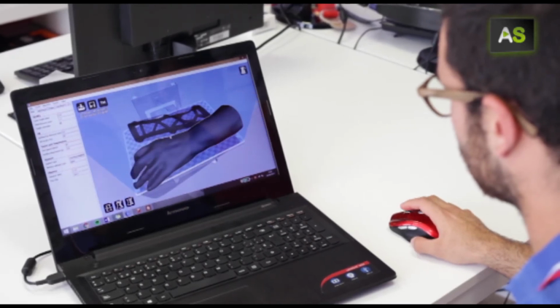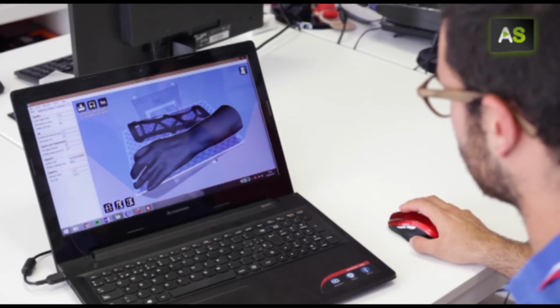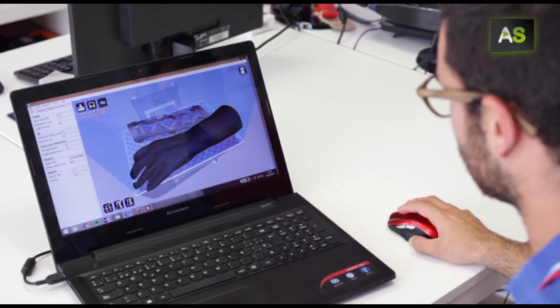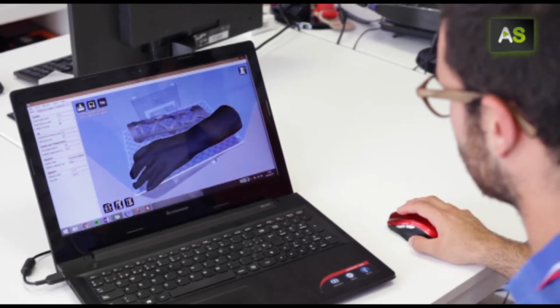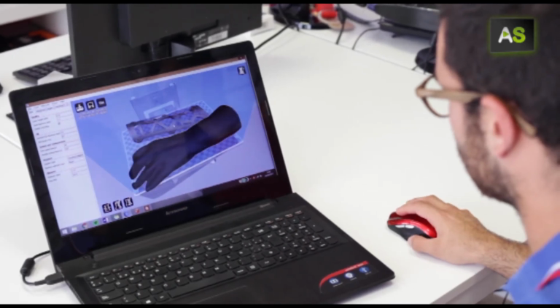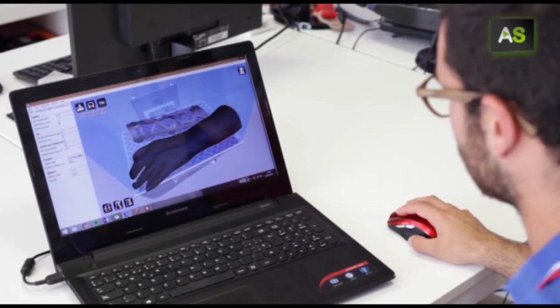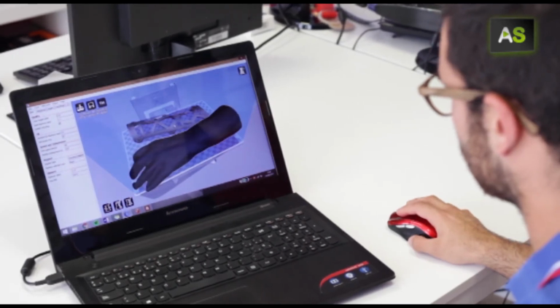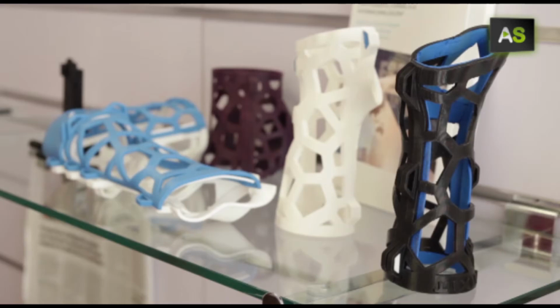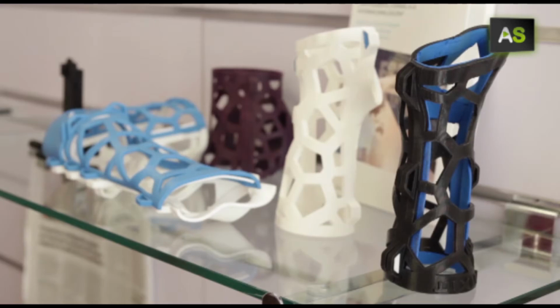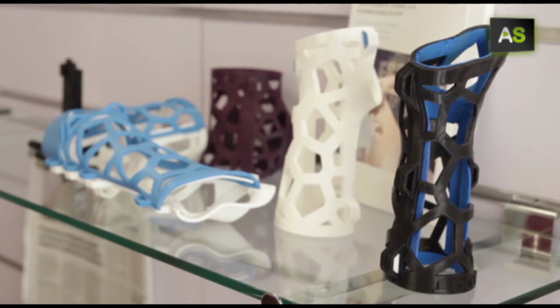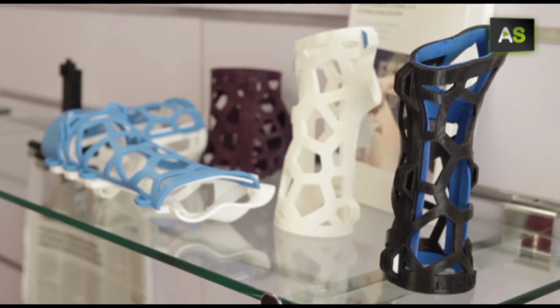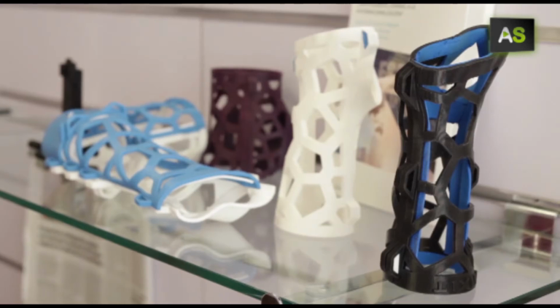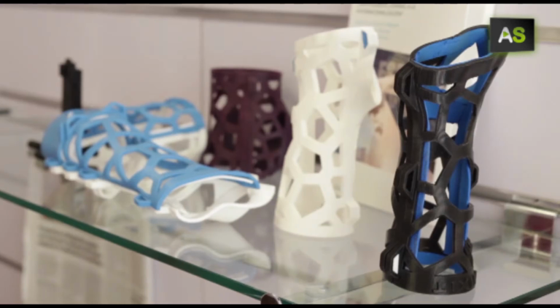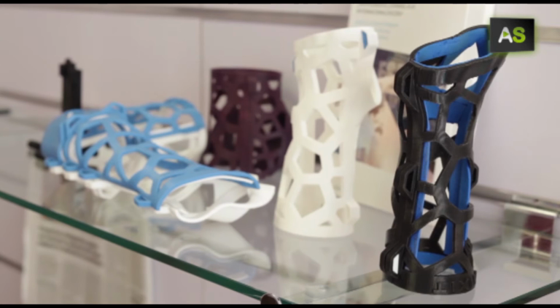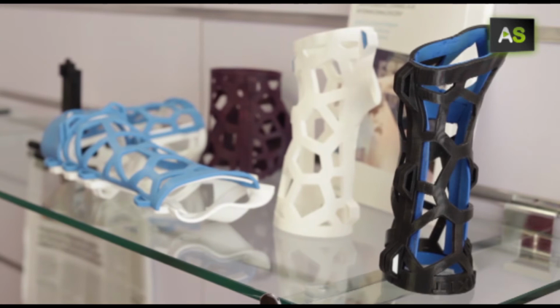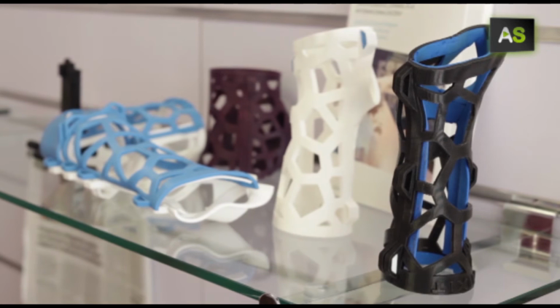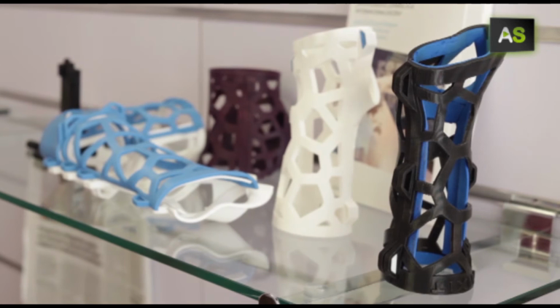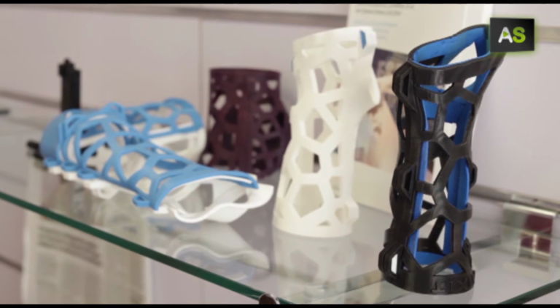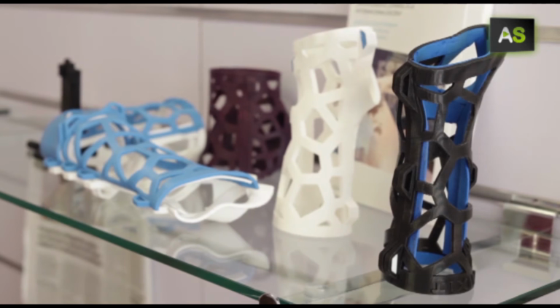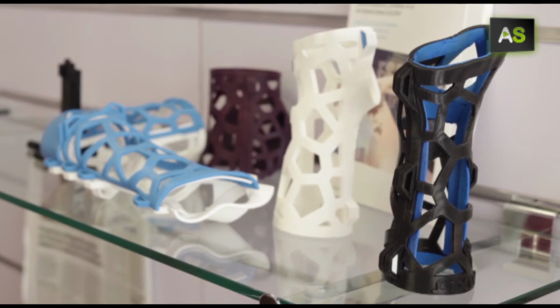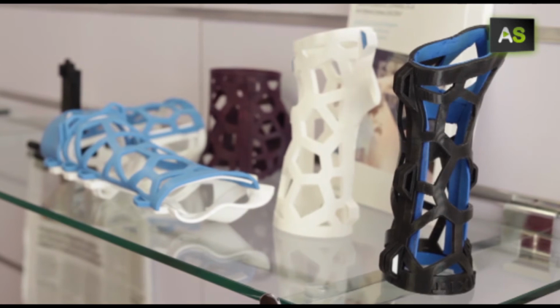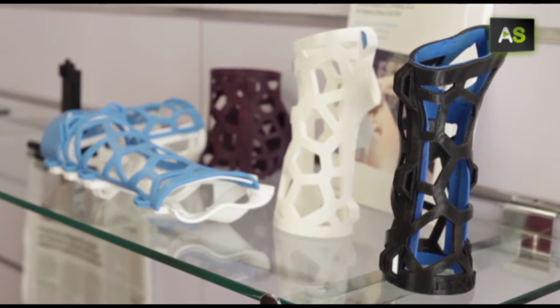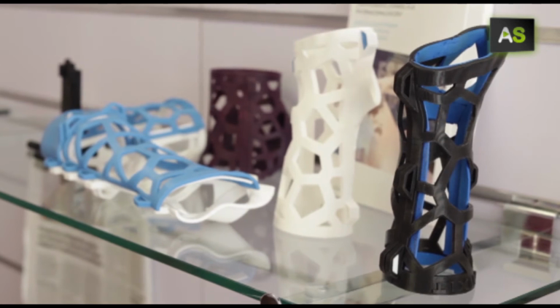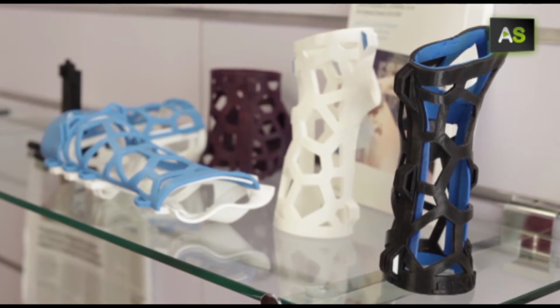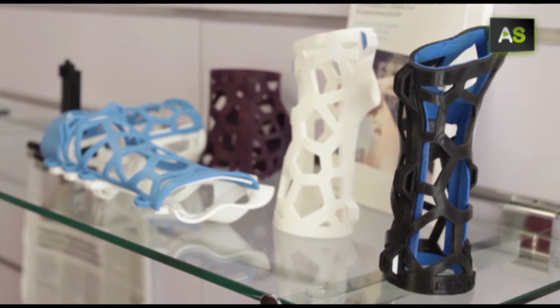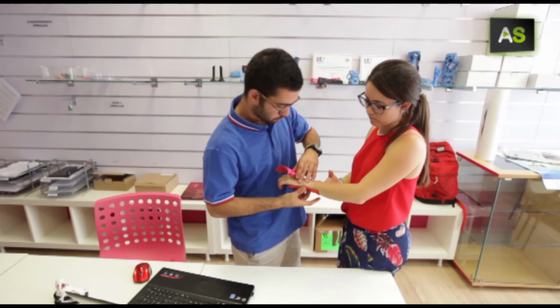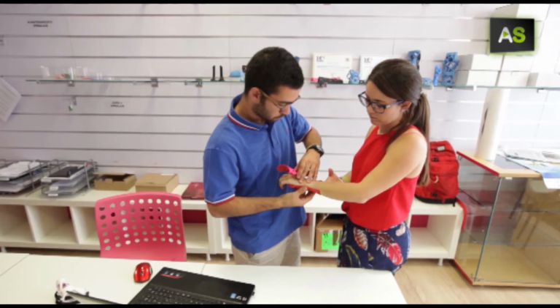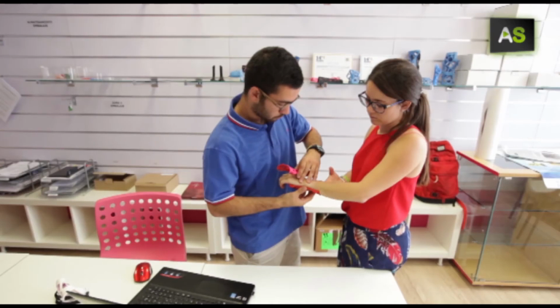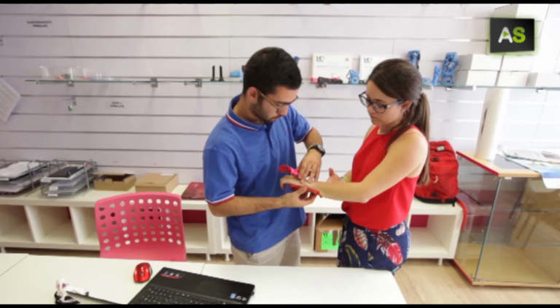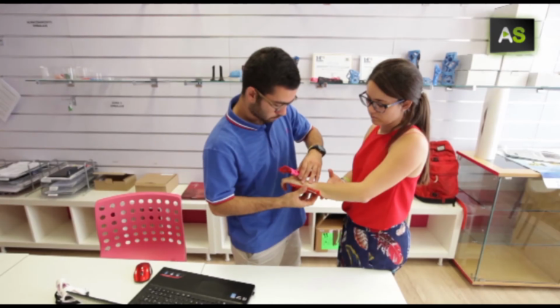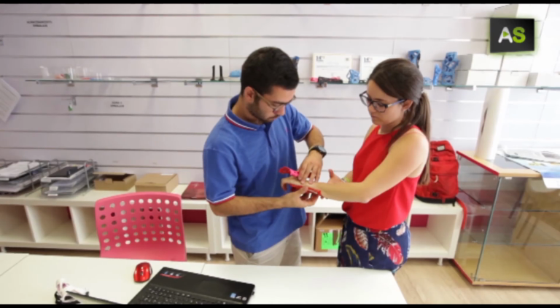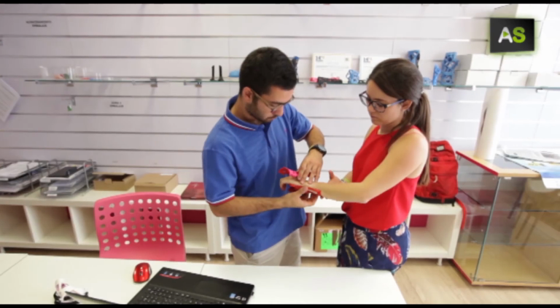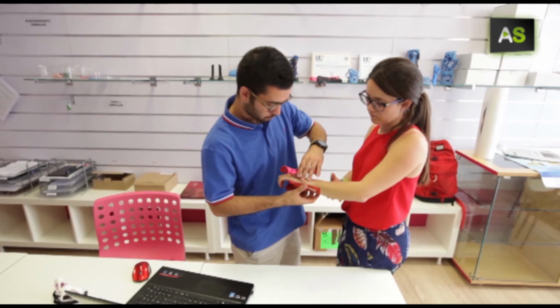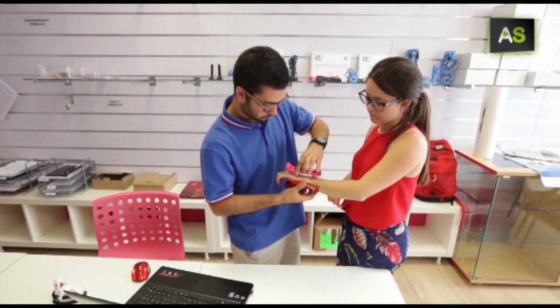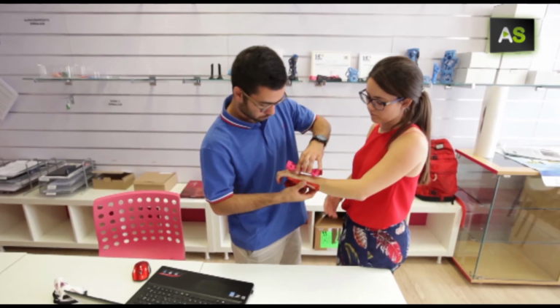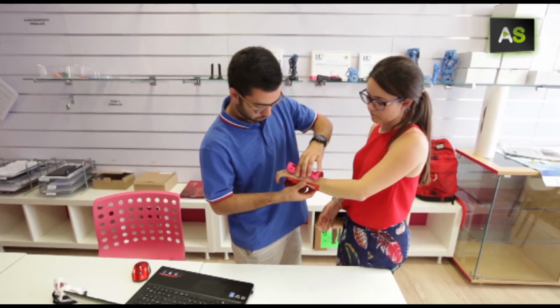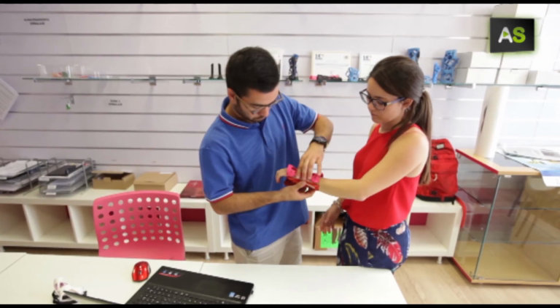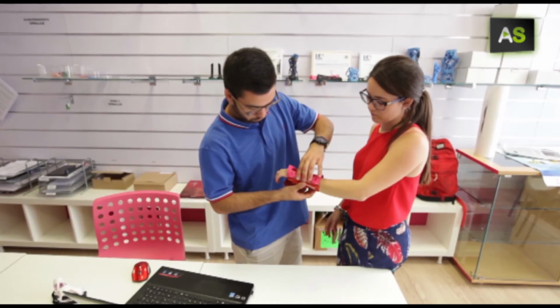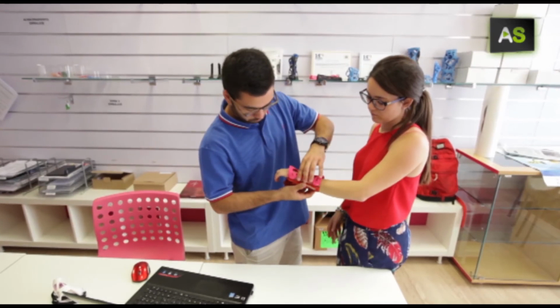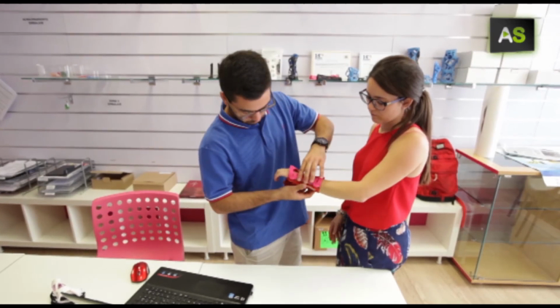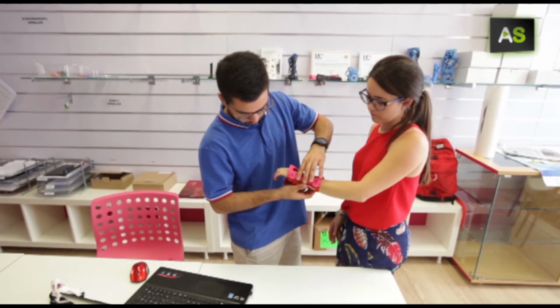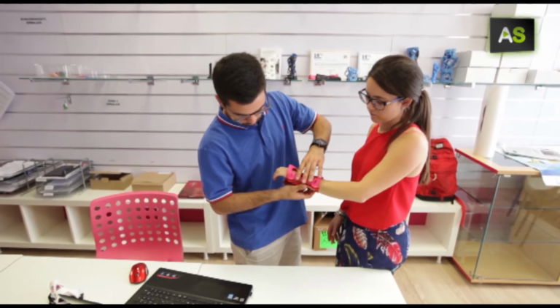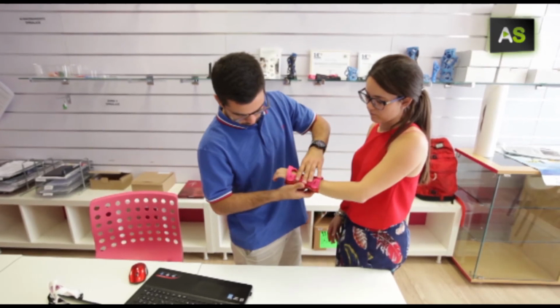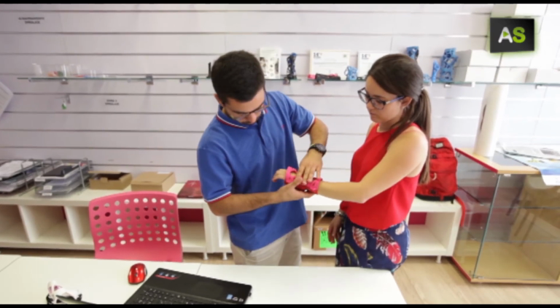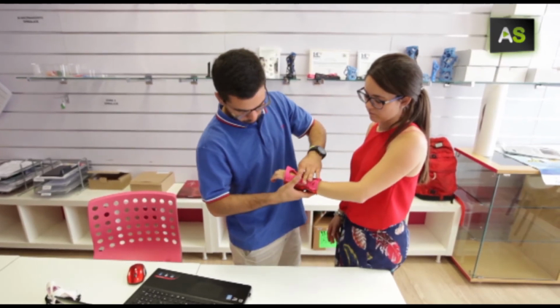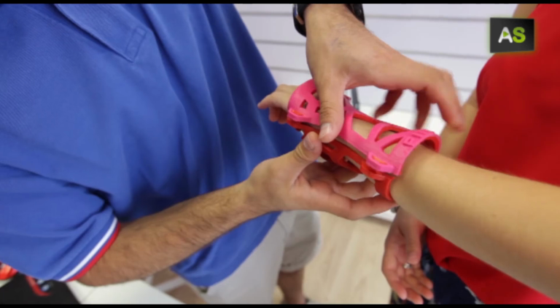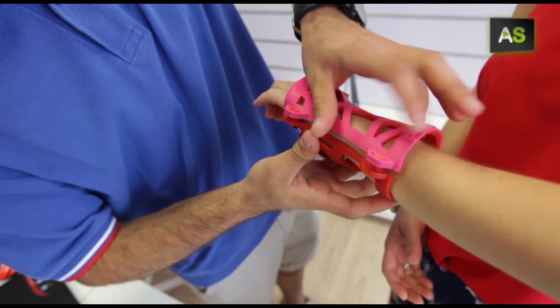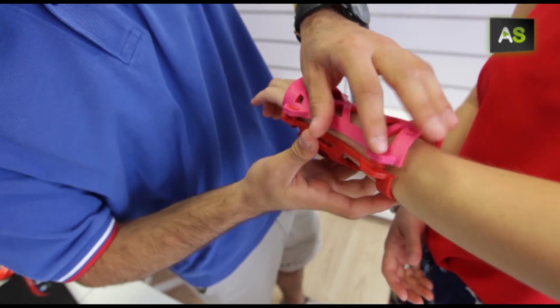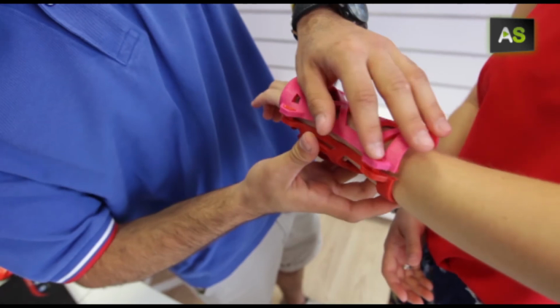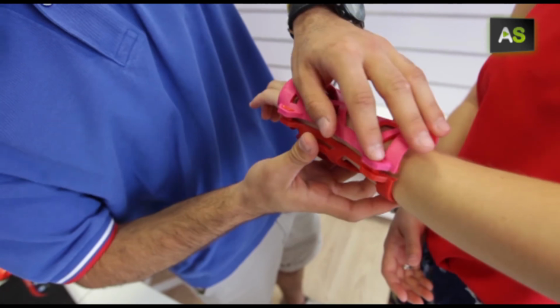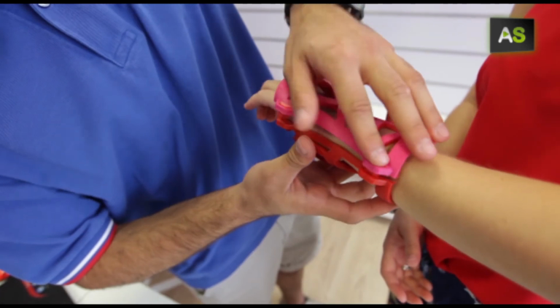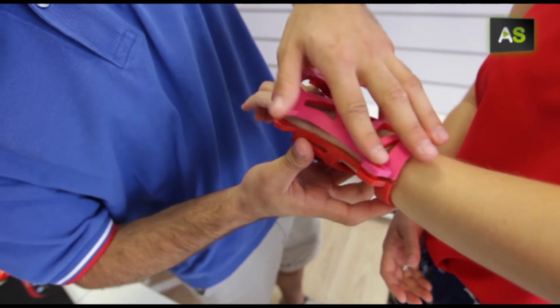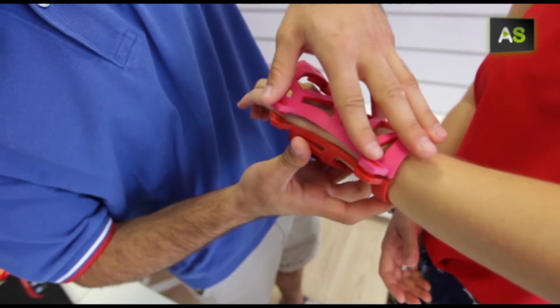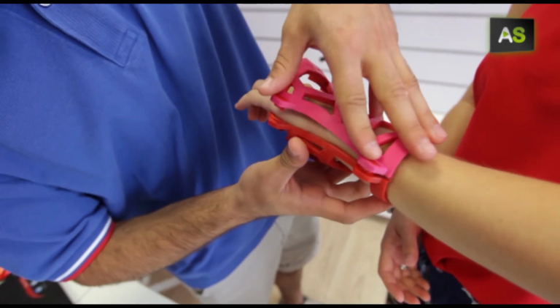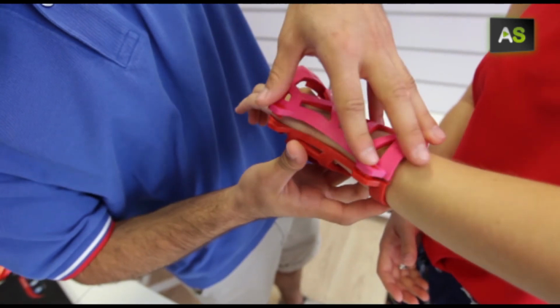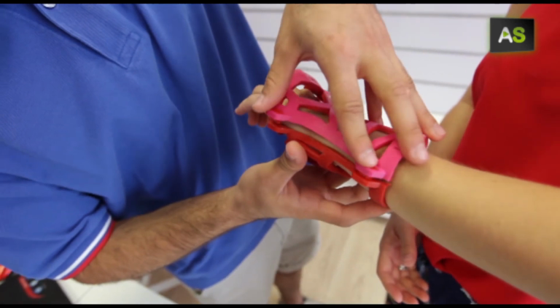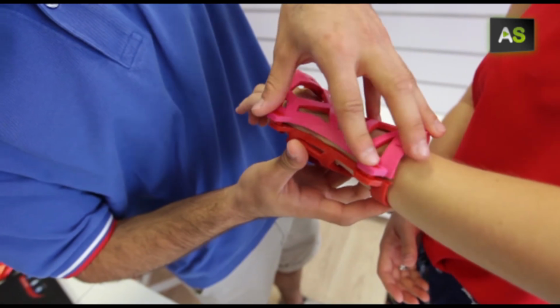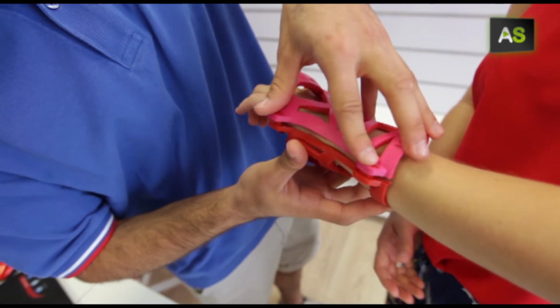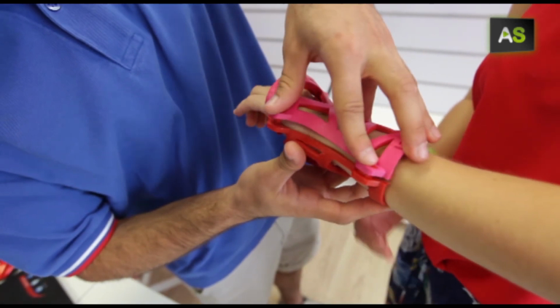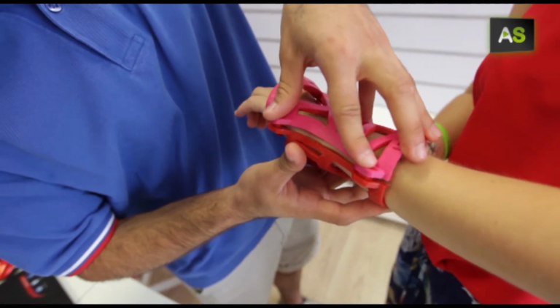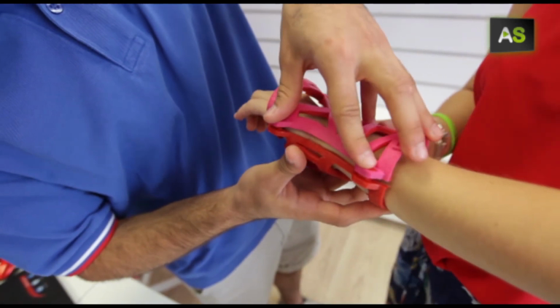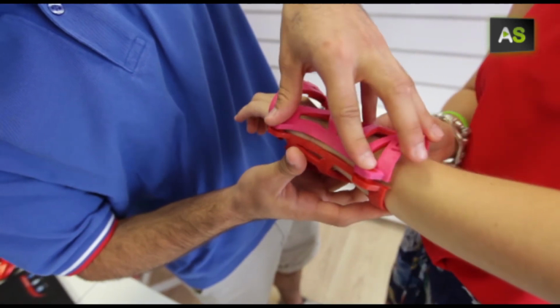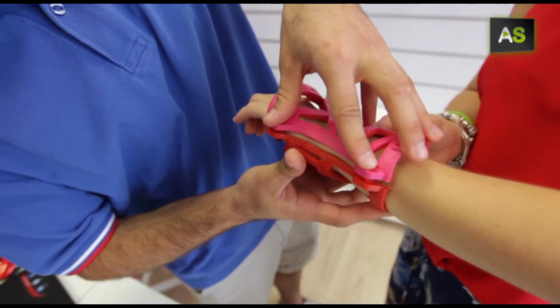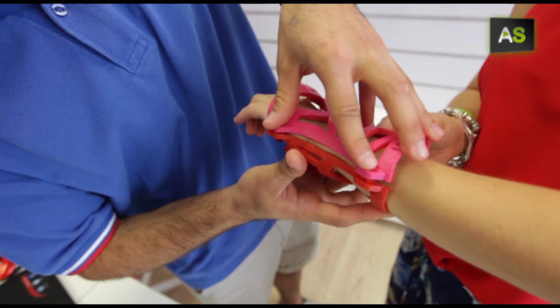As well as putting an end to the discomfort of a cast, it allows patients to start the rehabilitation process as soon as possible.